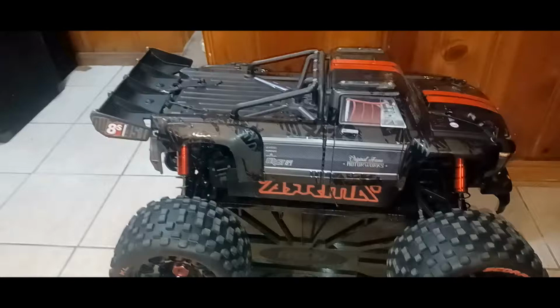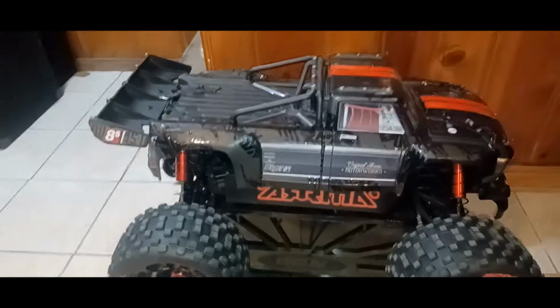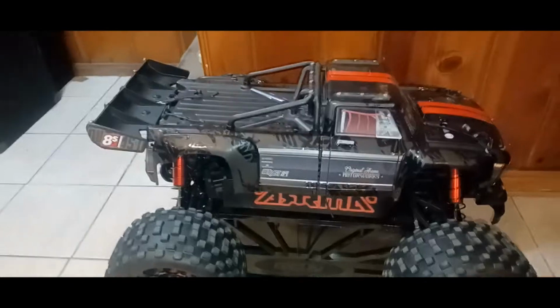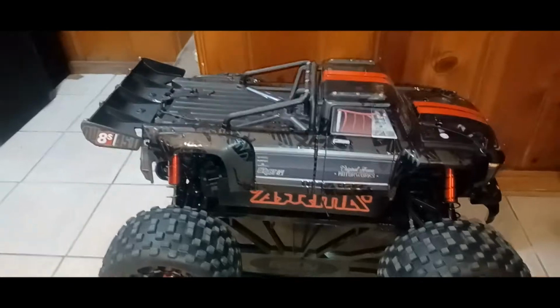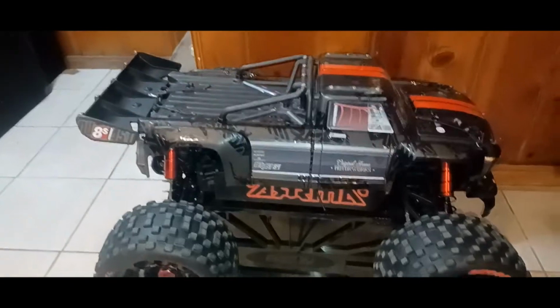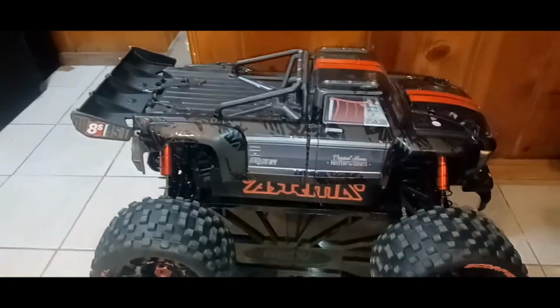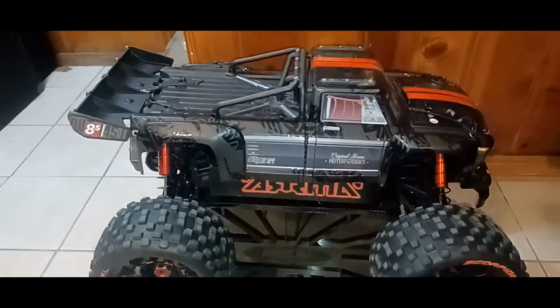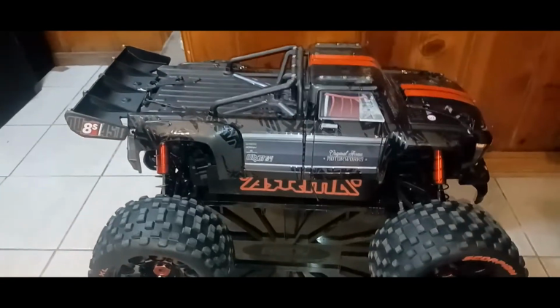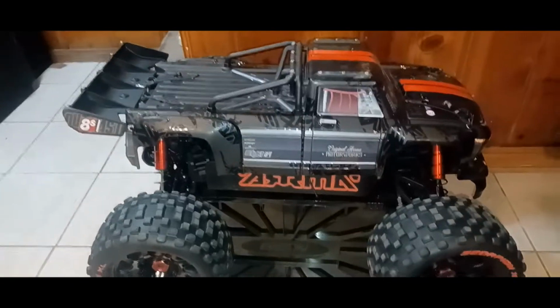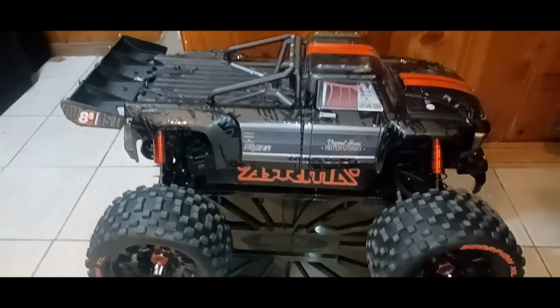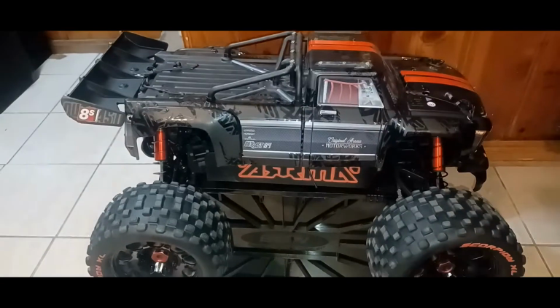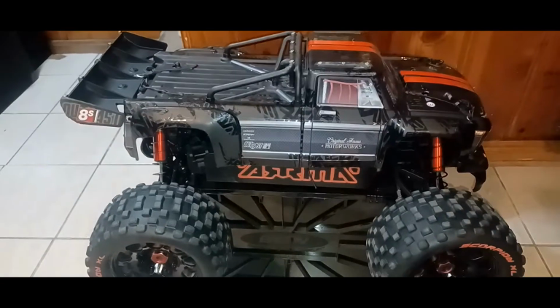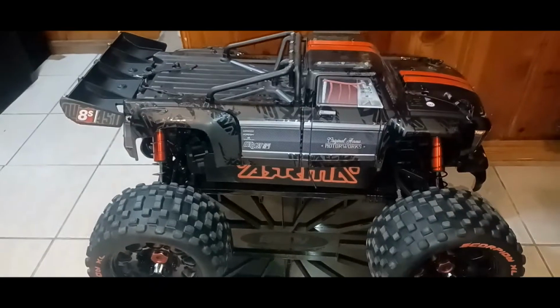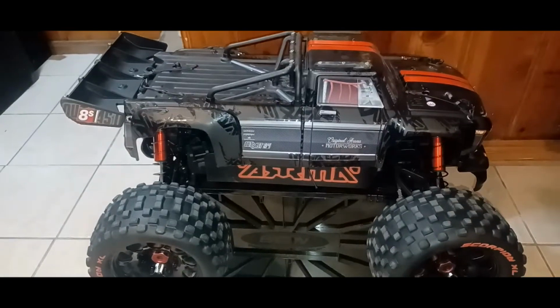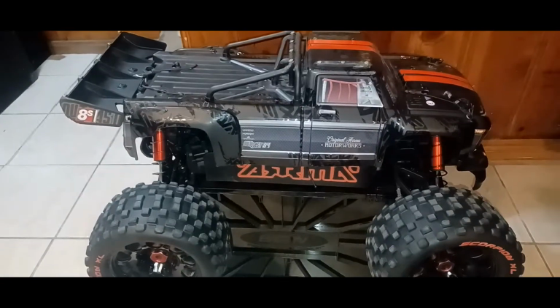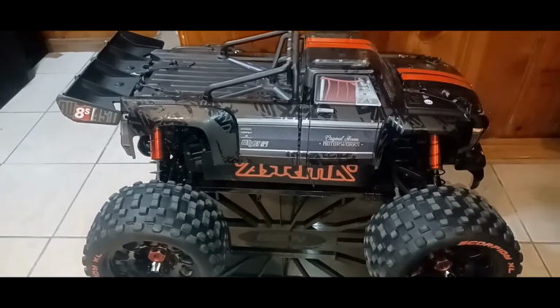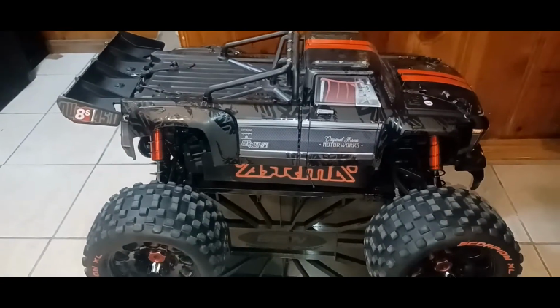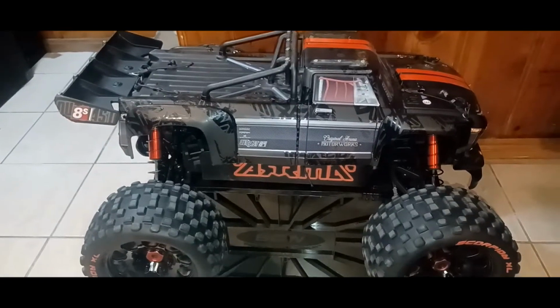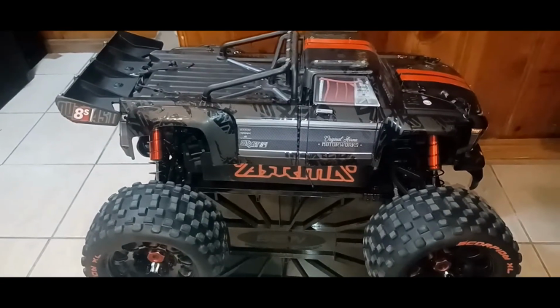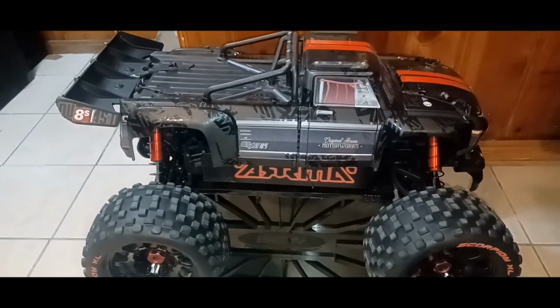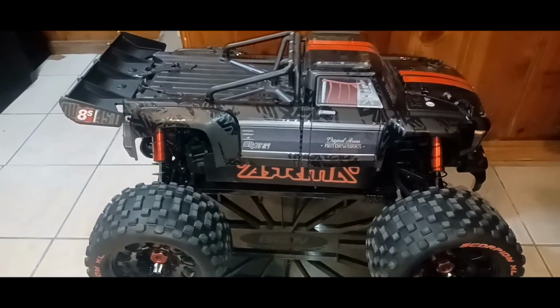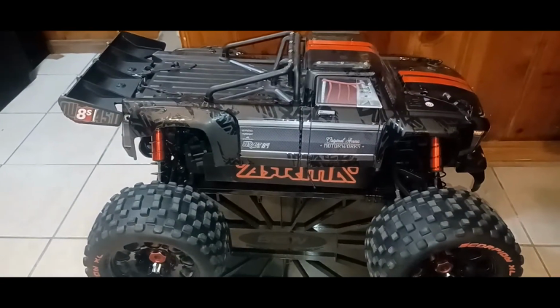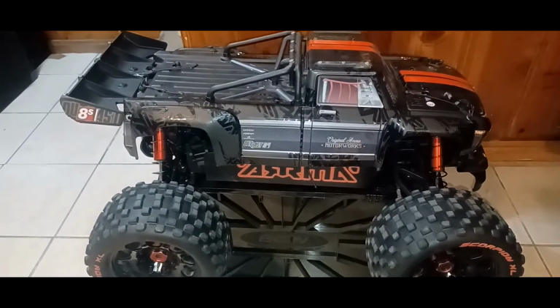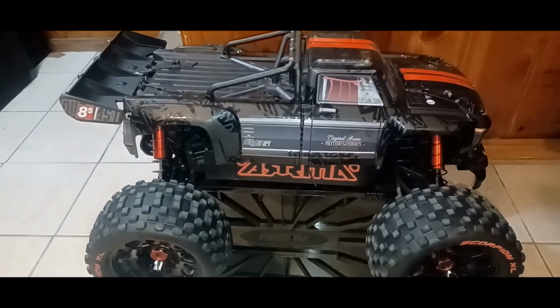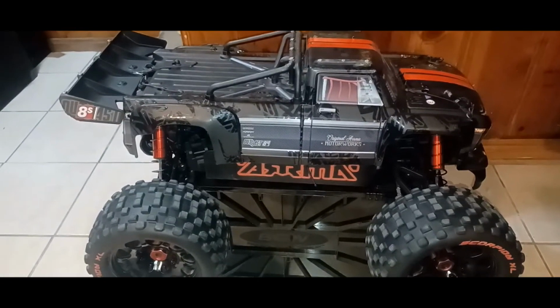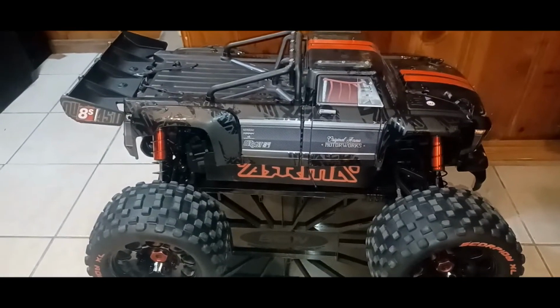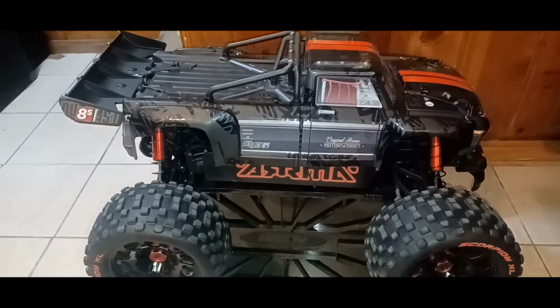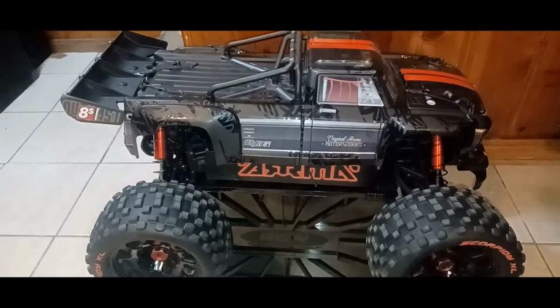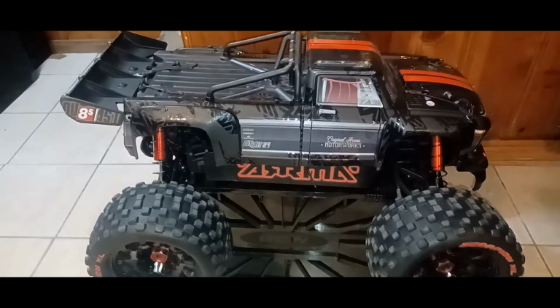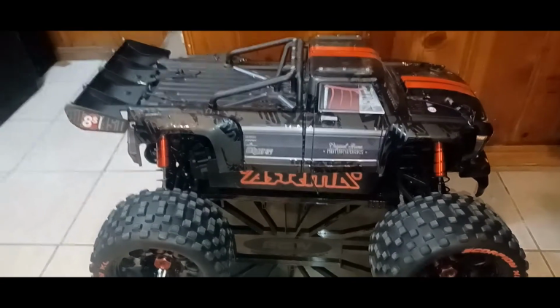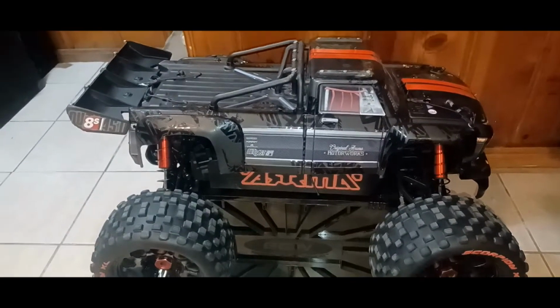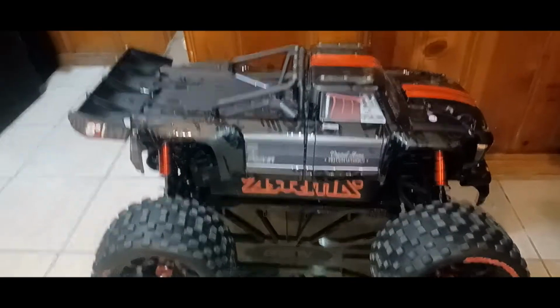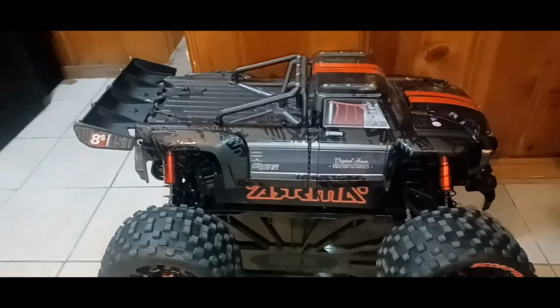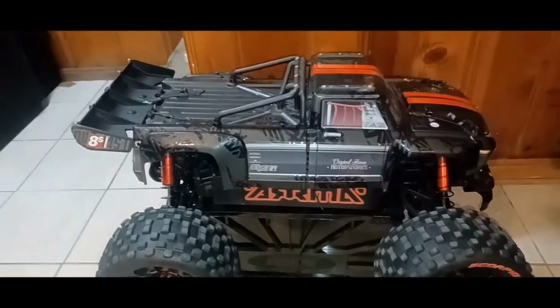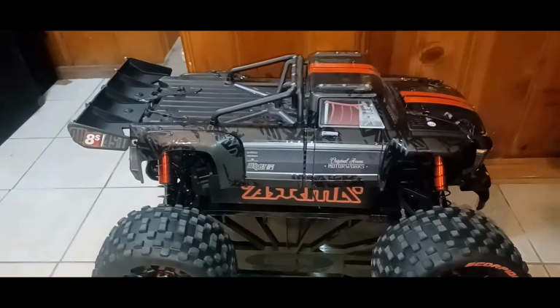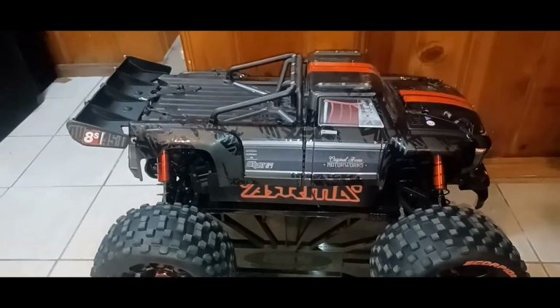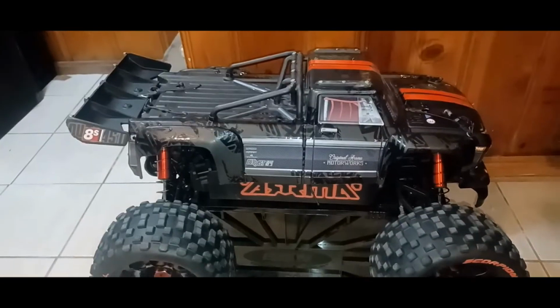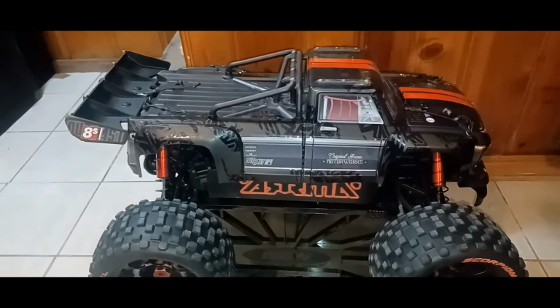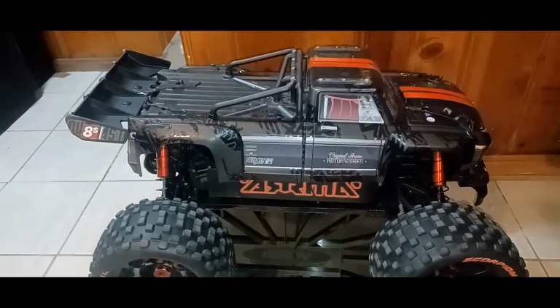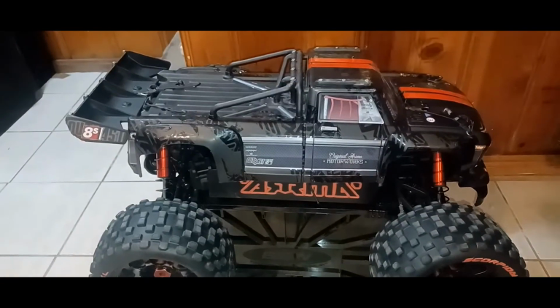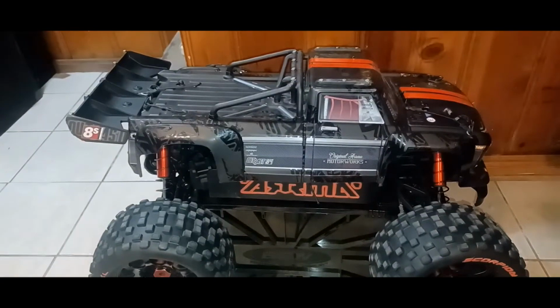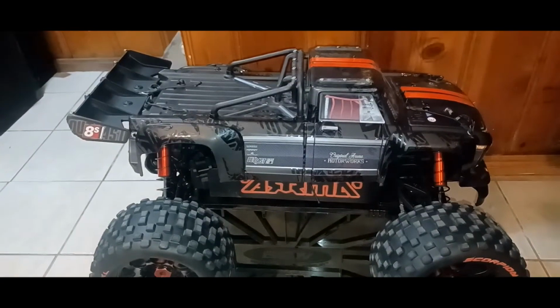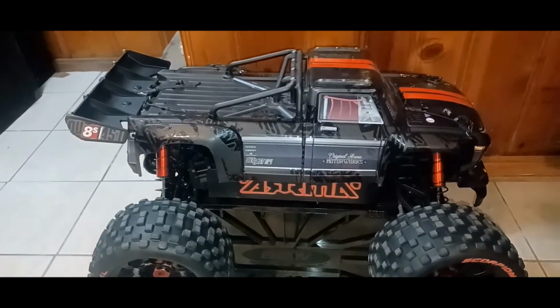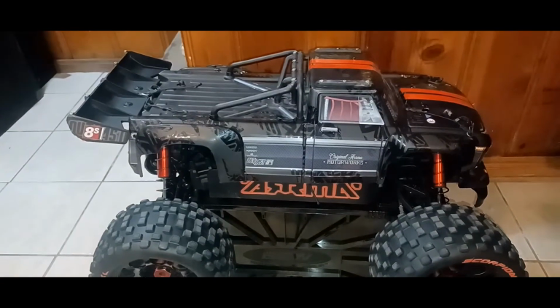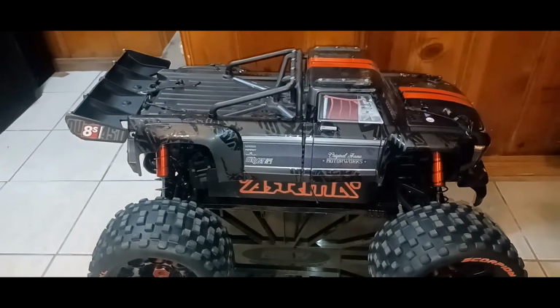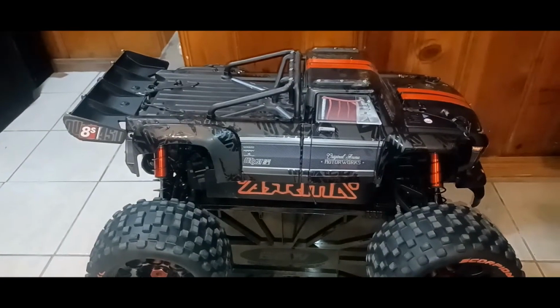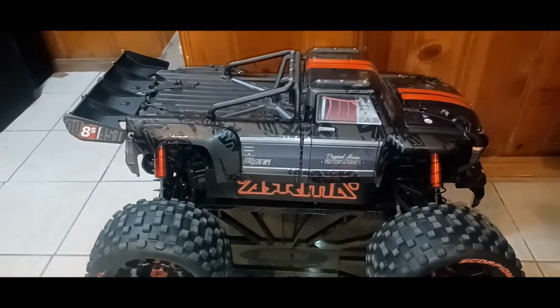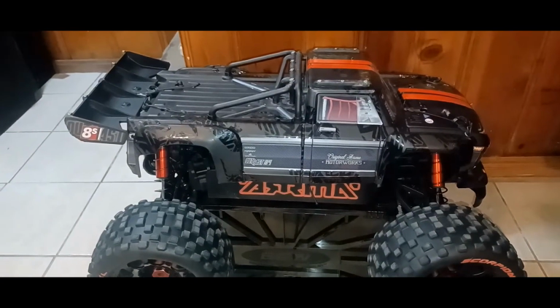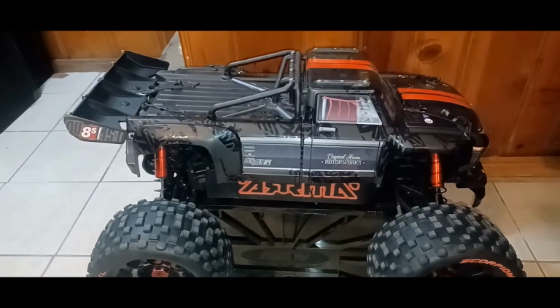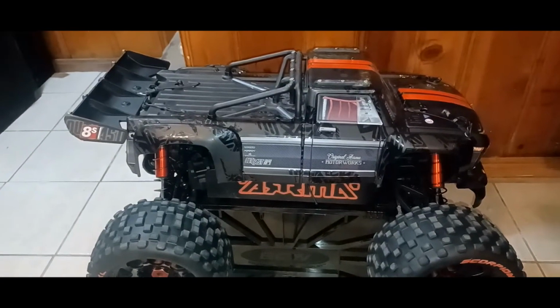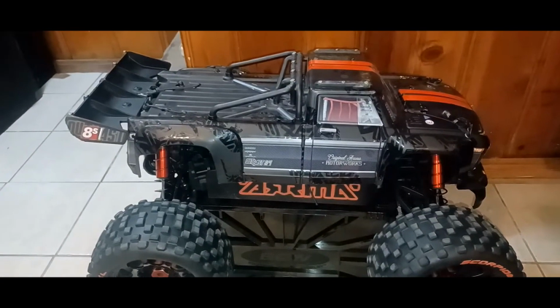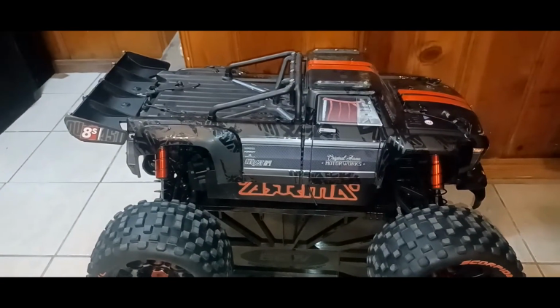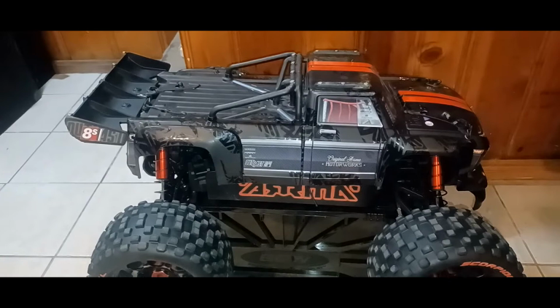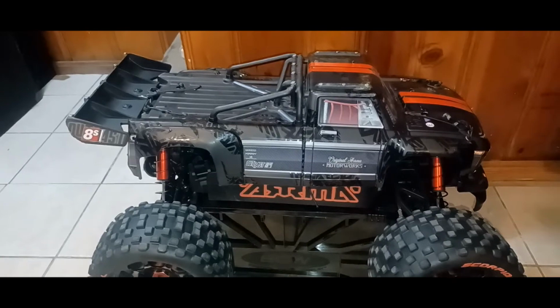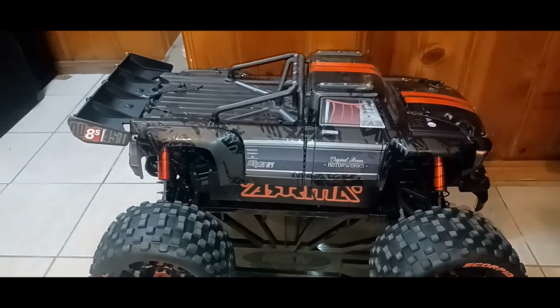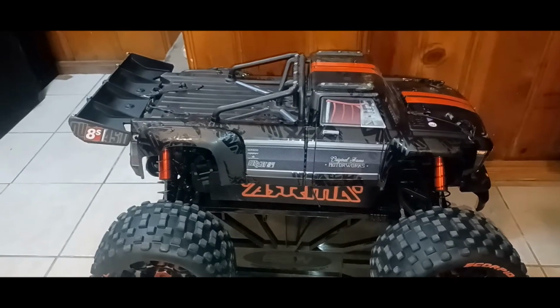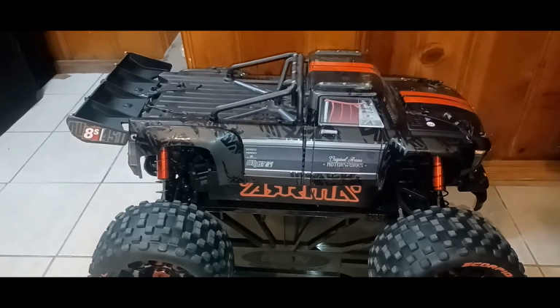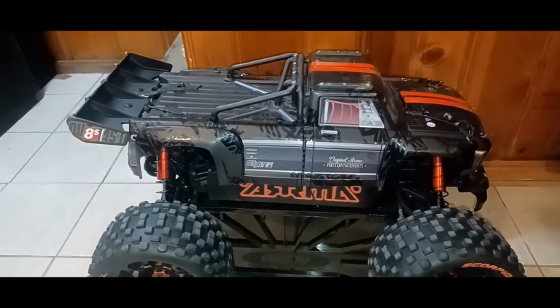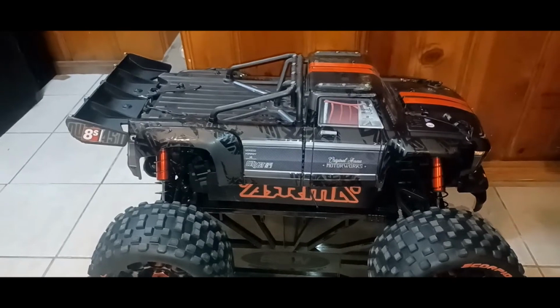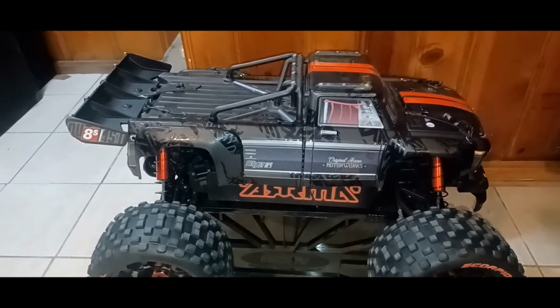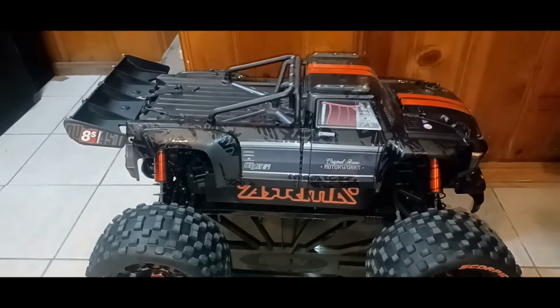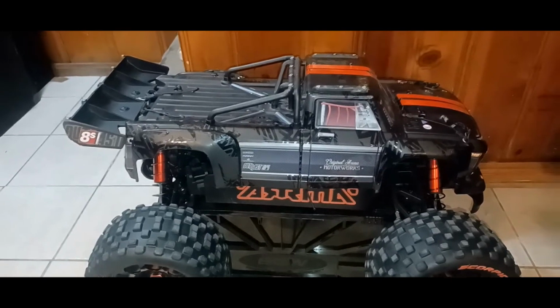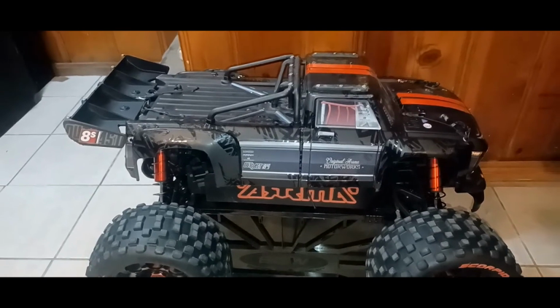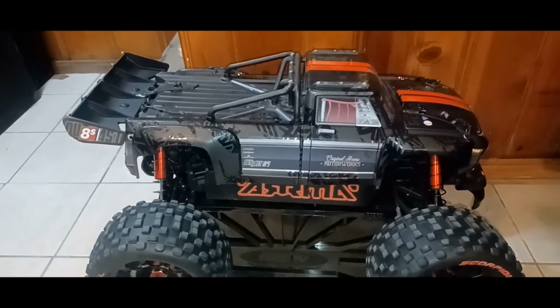What's up guys, this is Philly Swords RC bringing you my Armor Outcast EXD 8s.